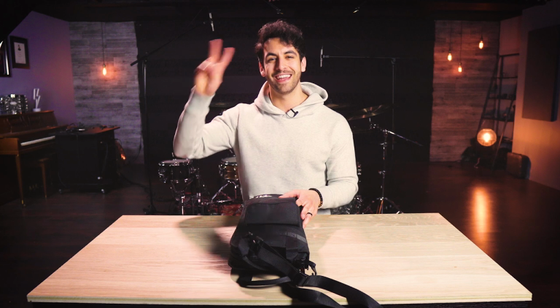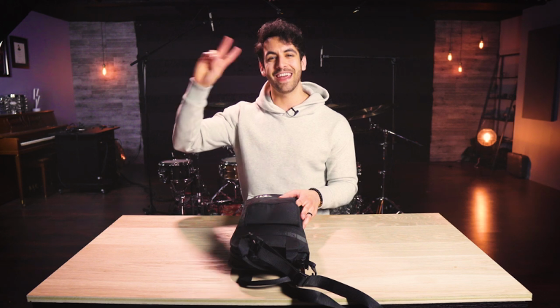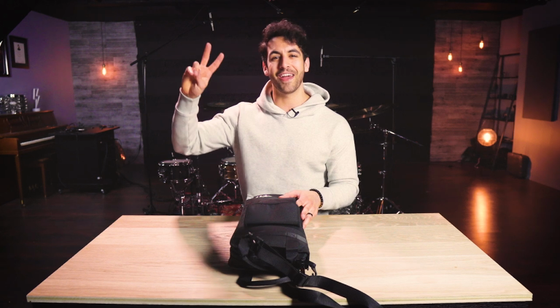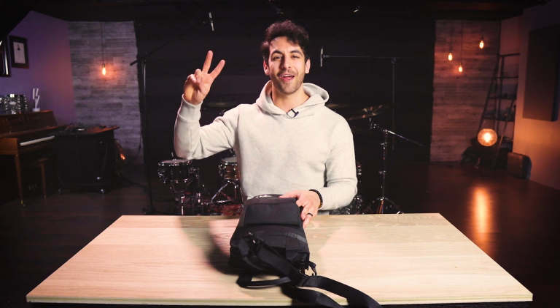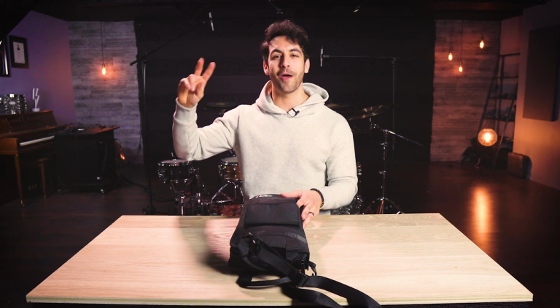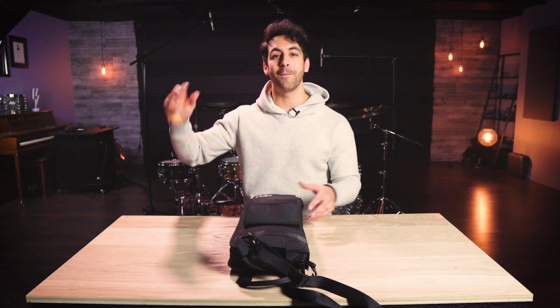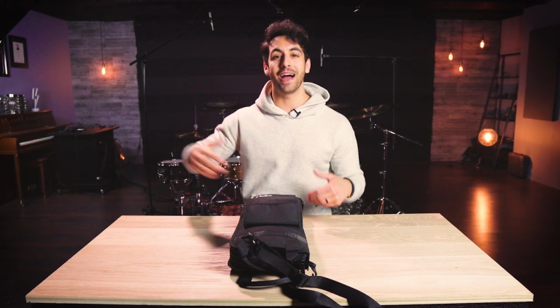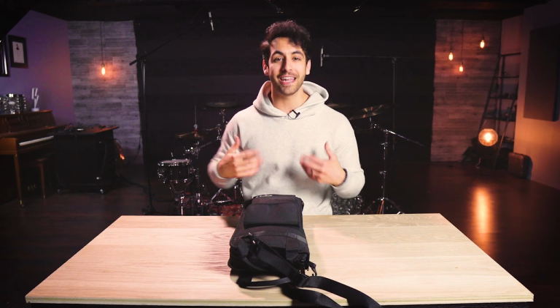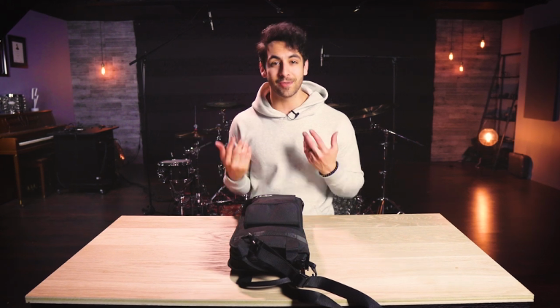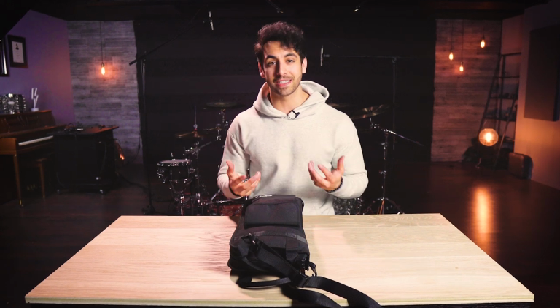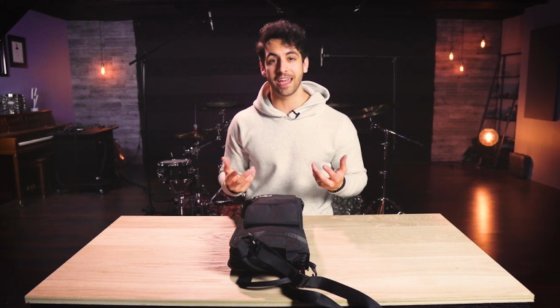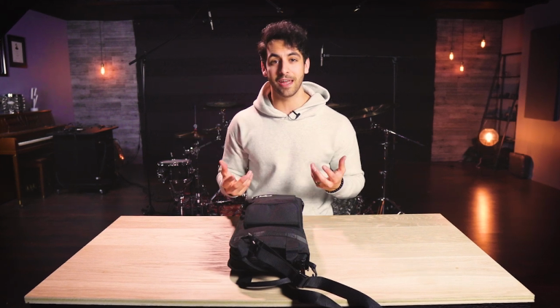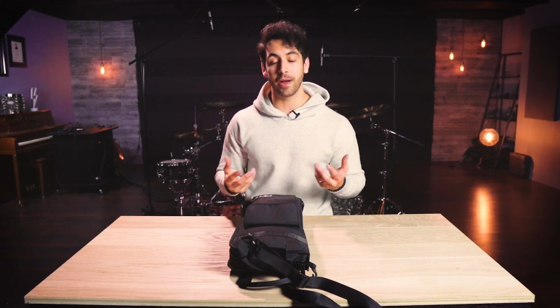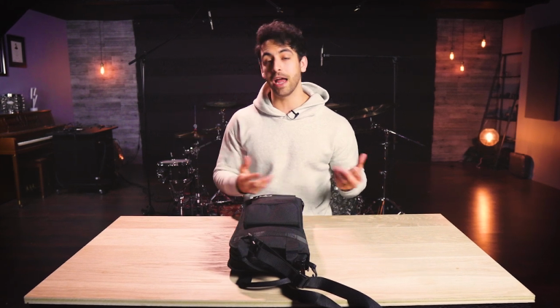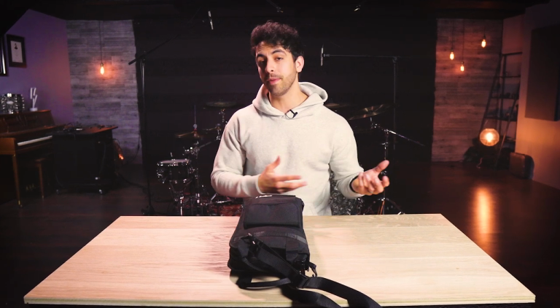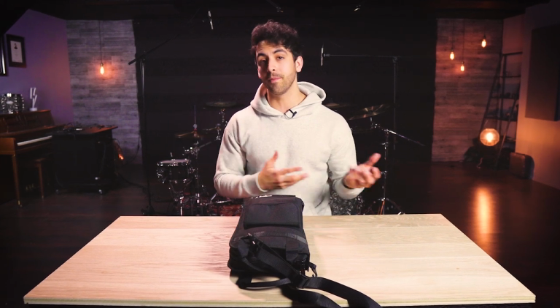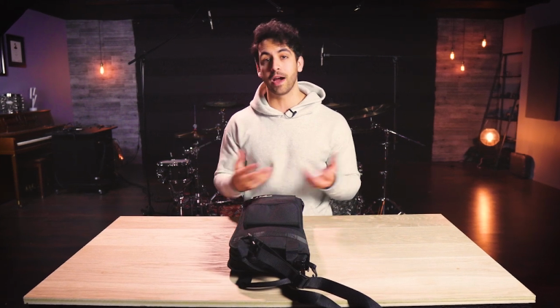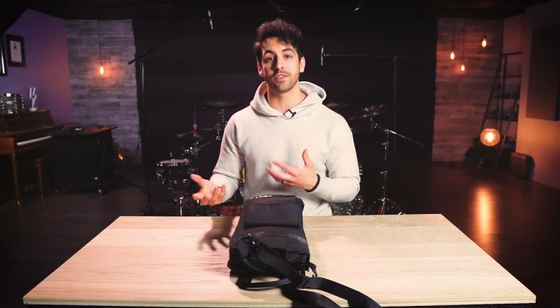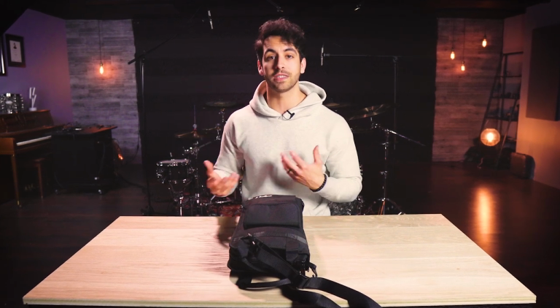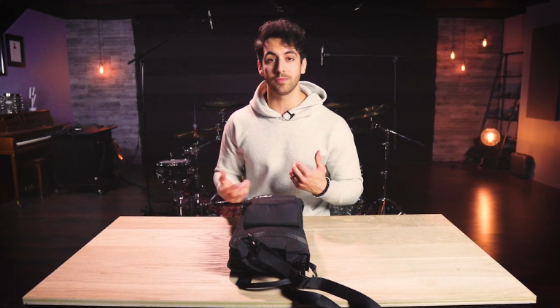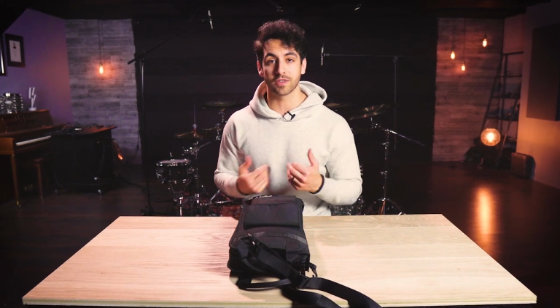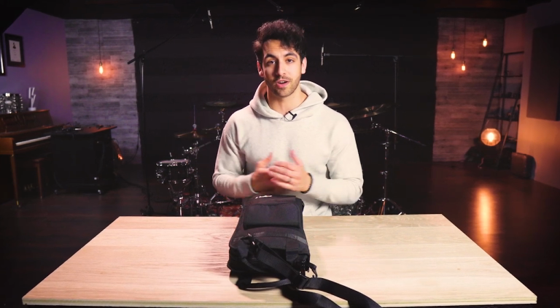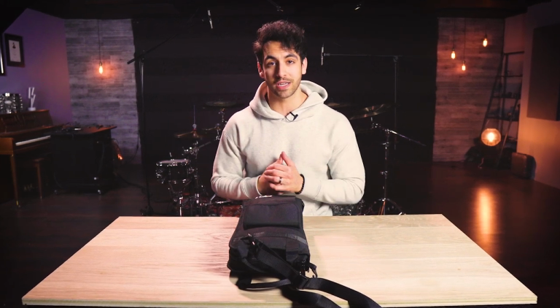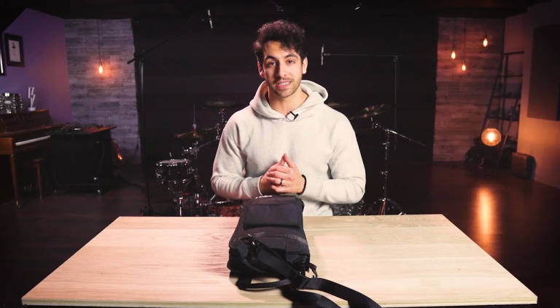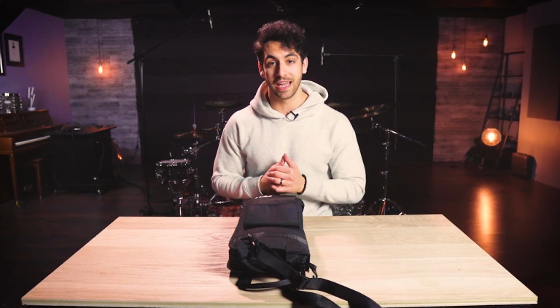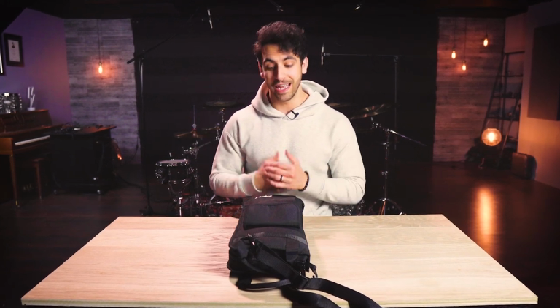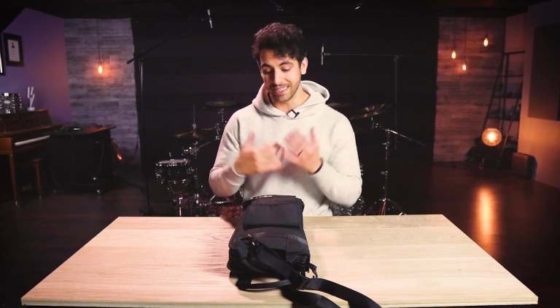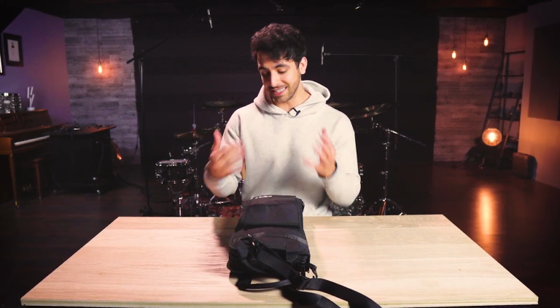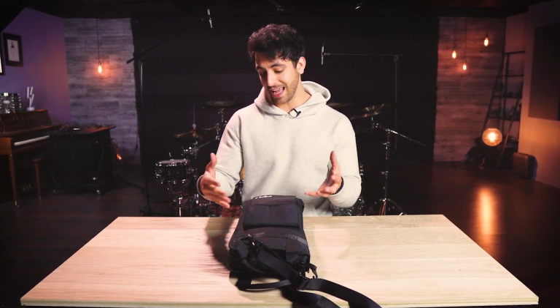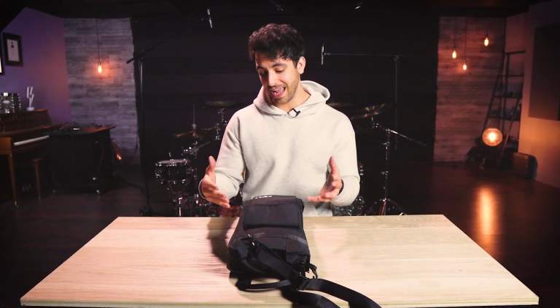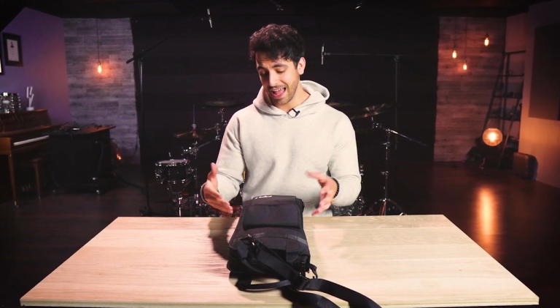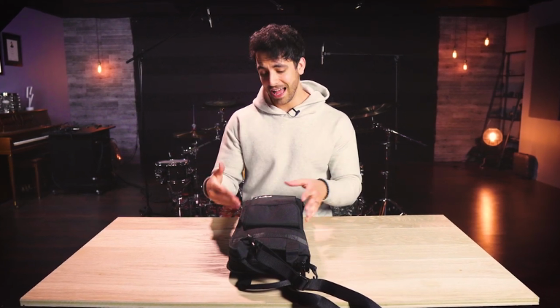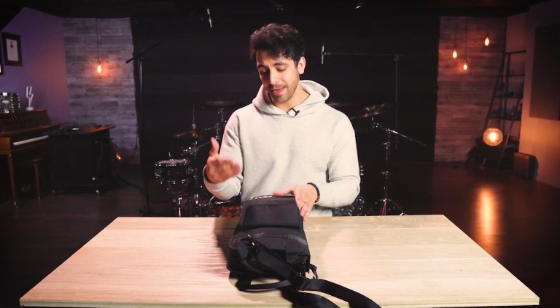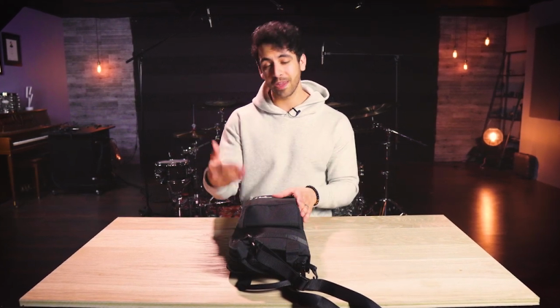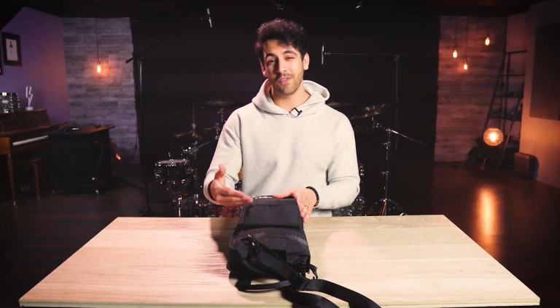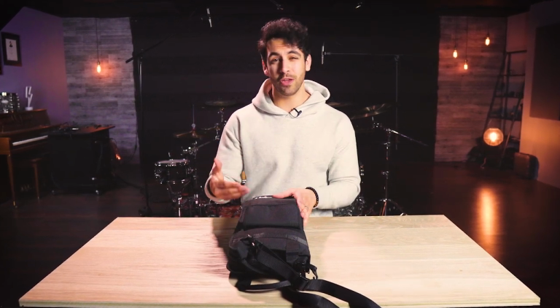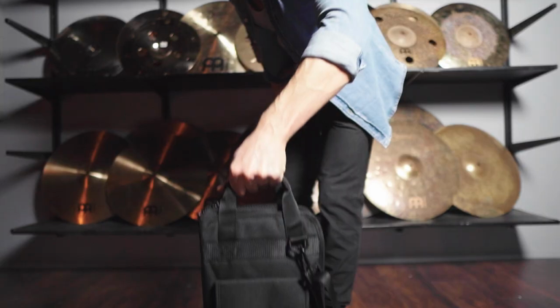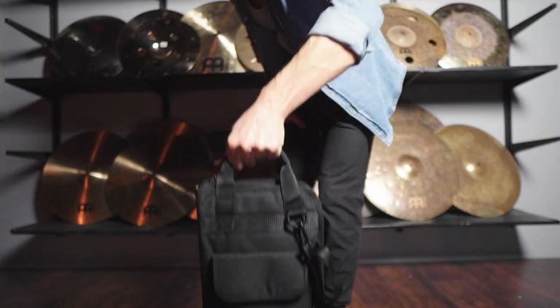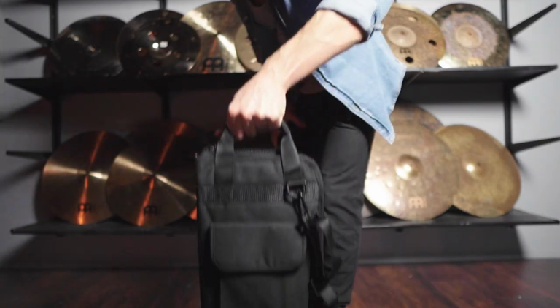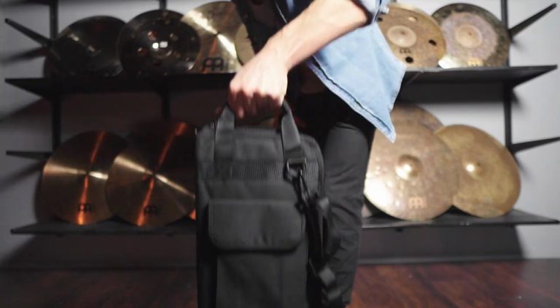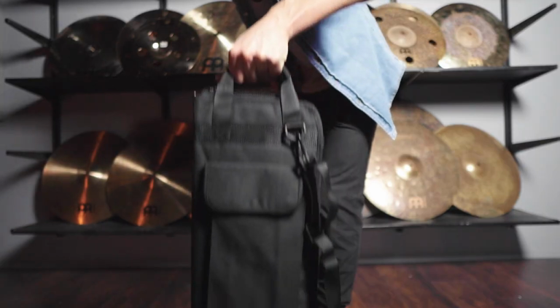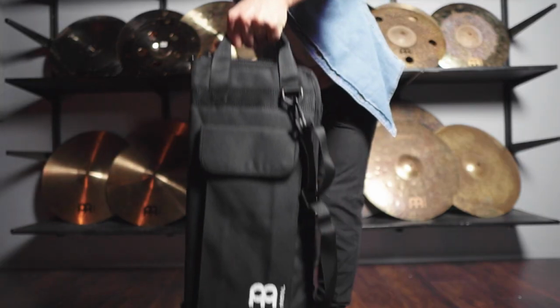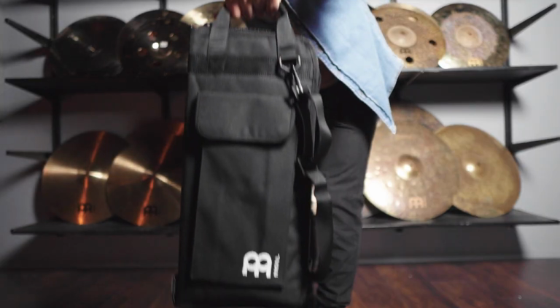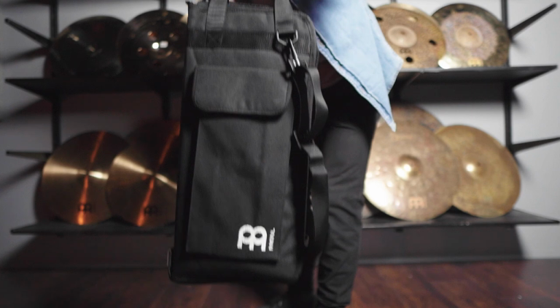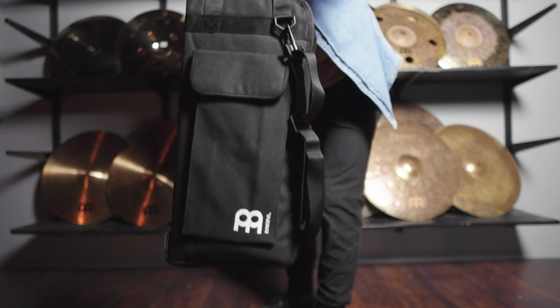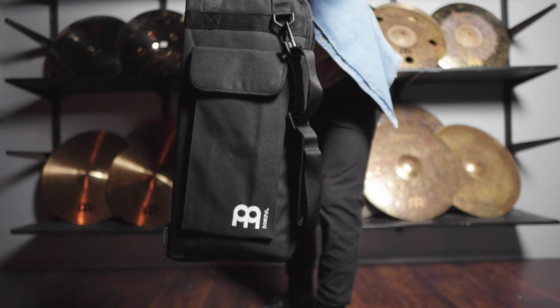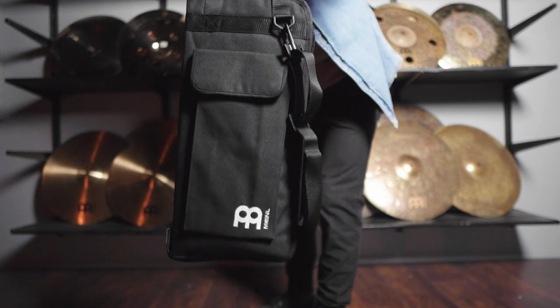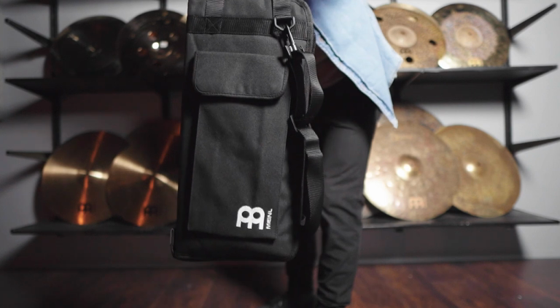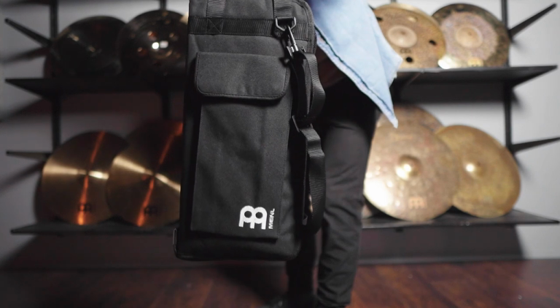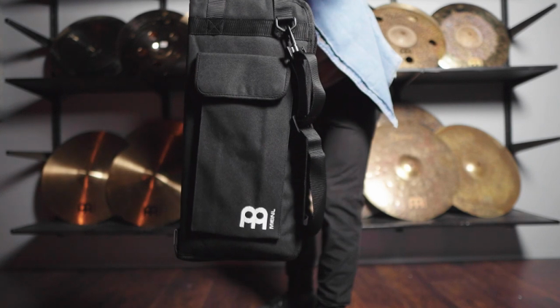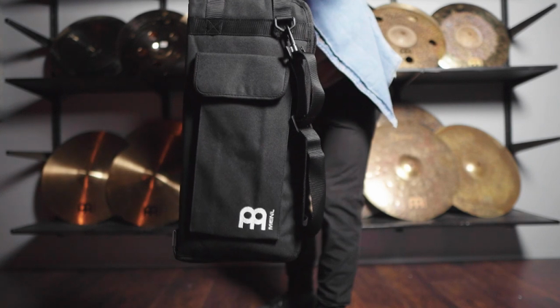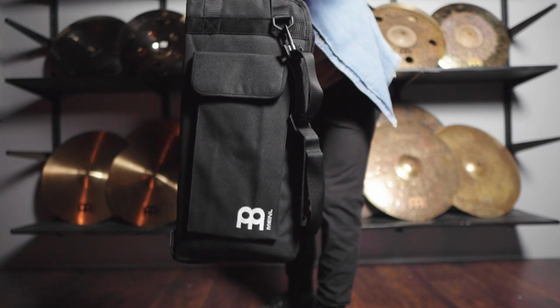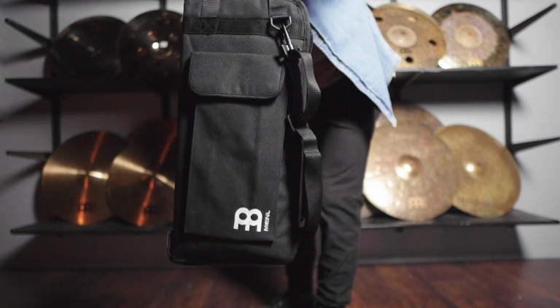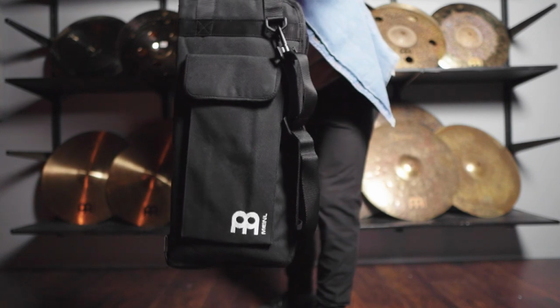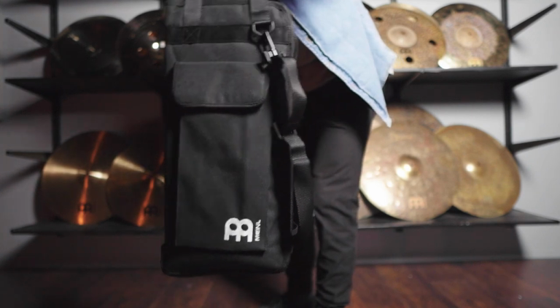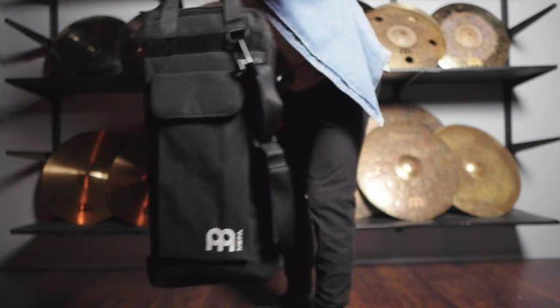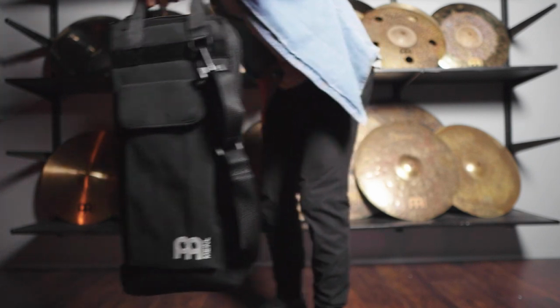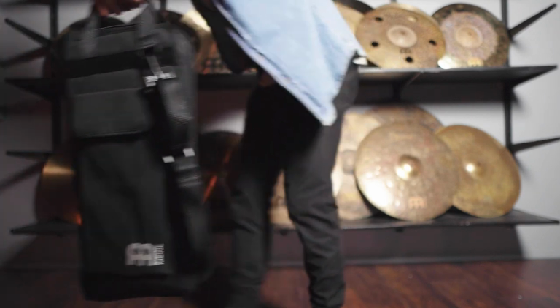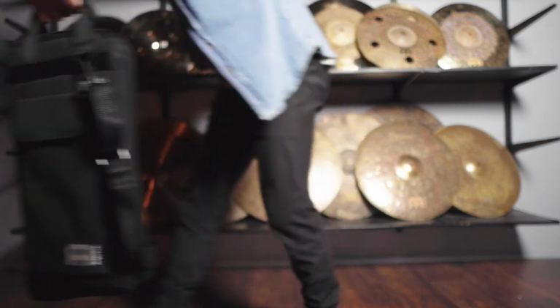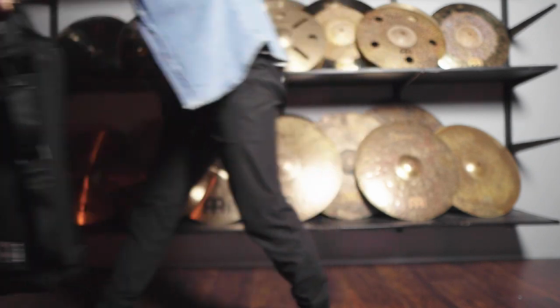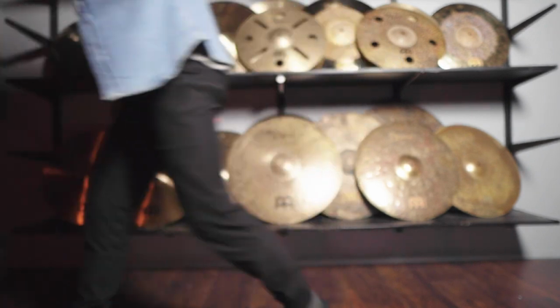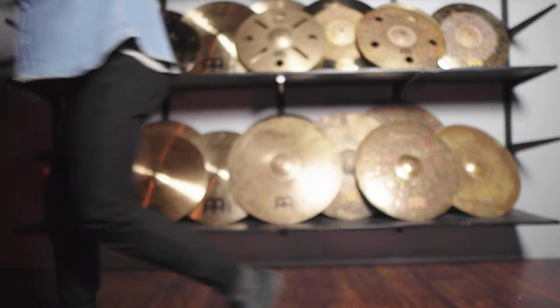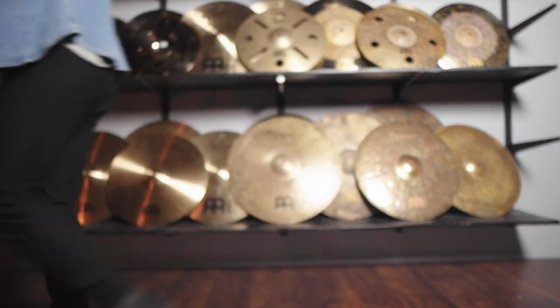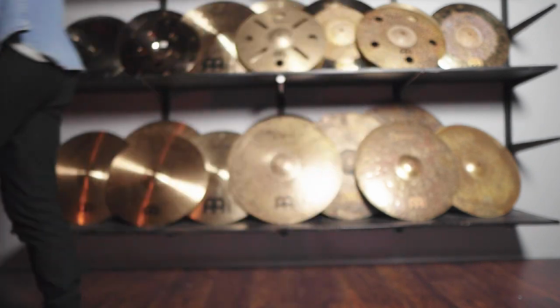Hey there, my name is Gabe. I'm a Meinl Symbols artist, and today I'm giving you an in-depth look at the Meinl Professional Drumstick Bag.